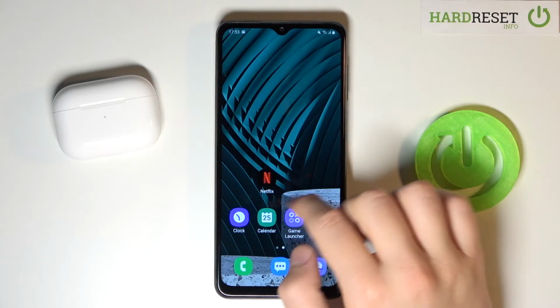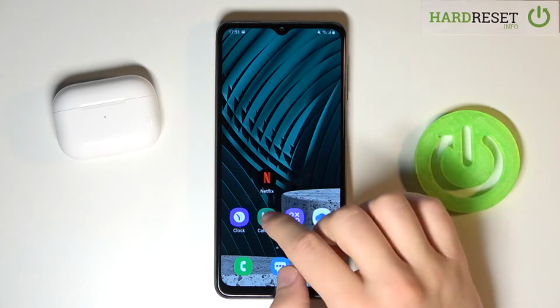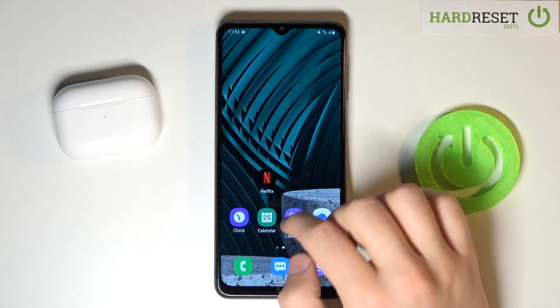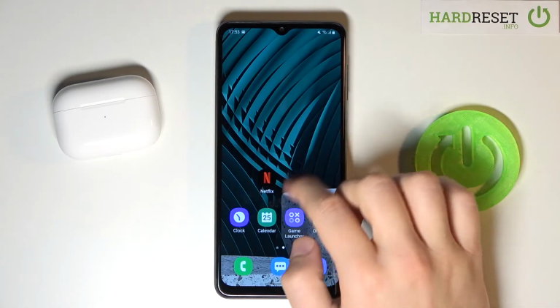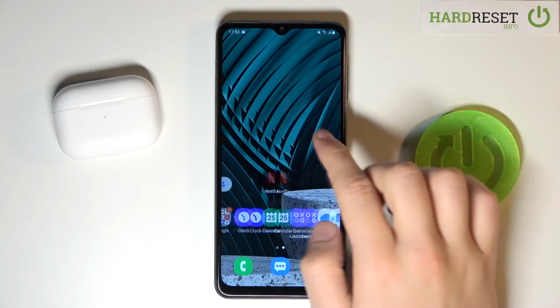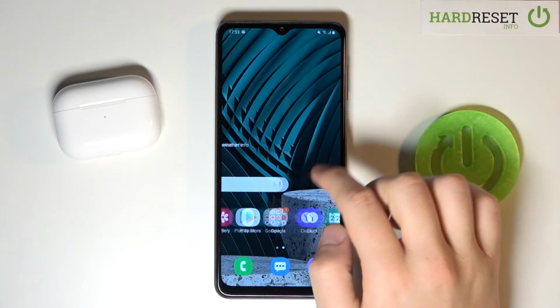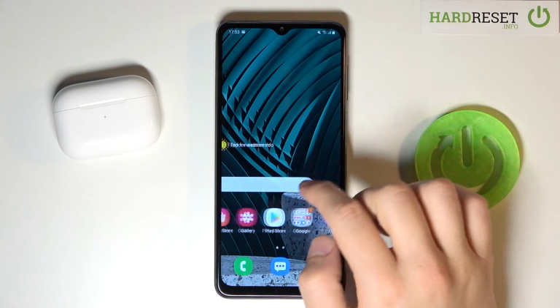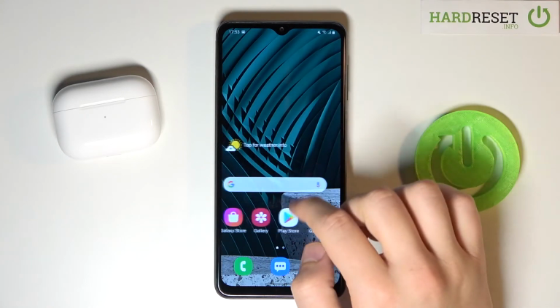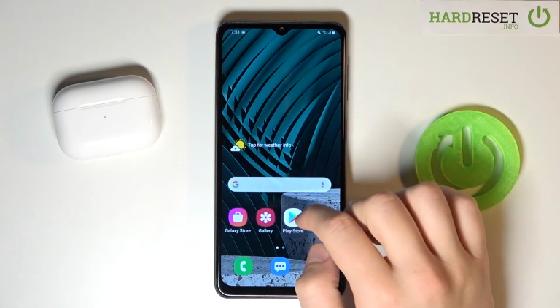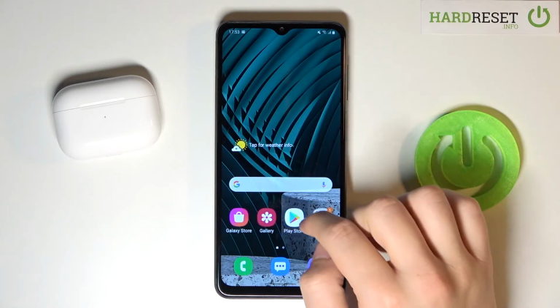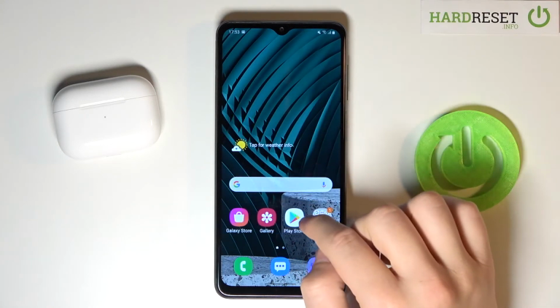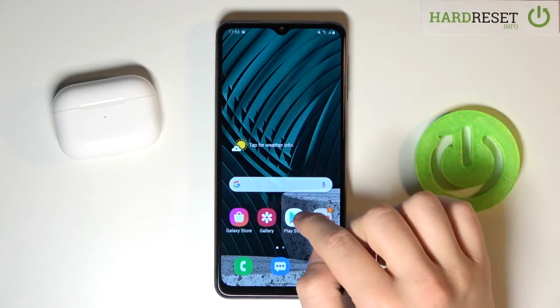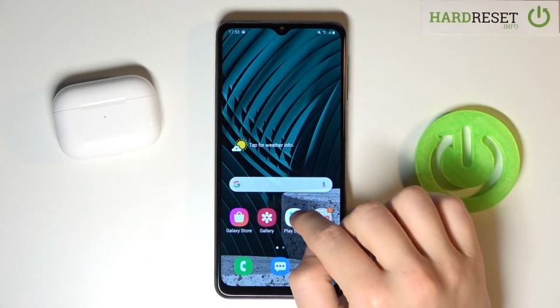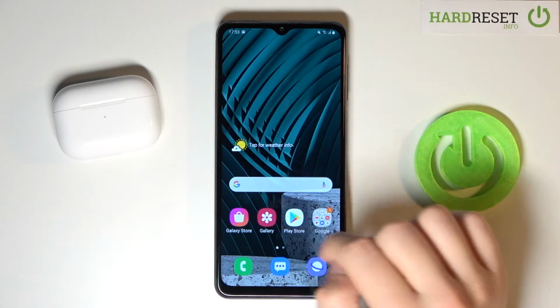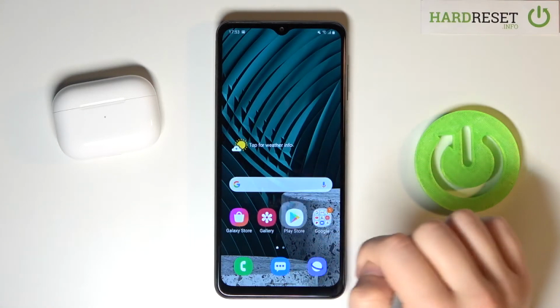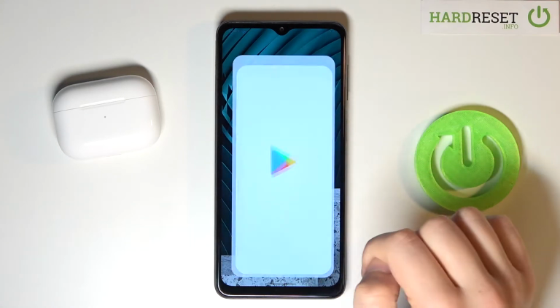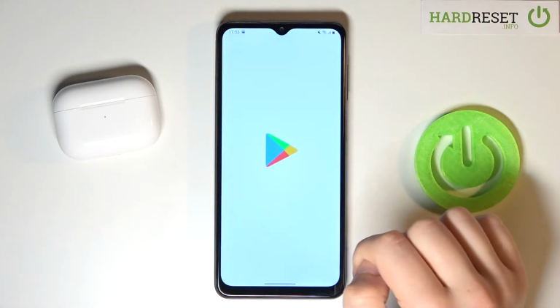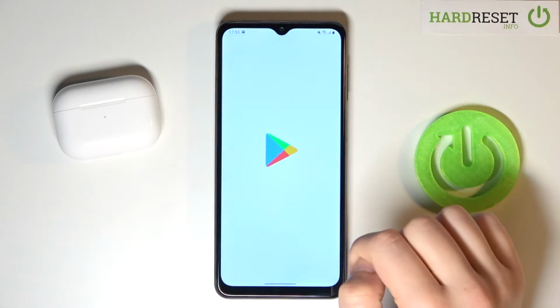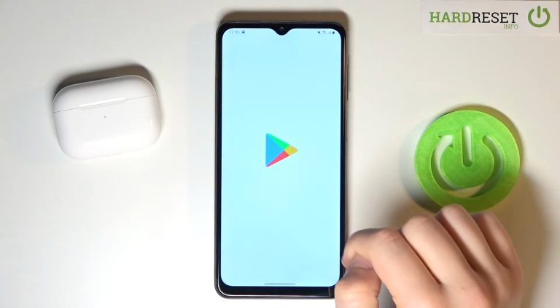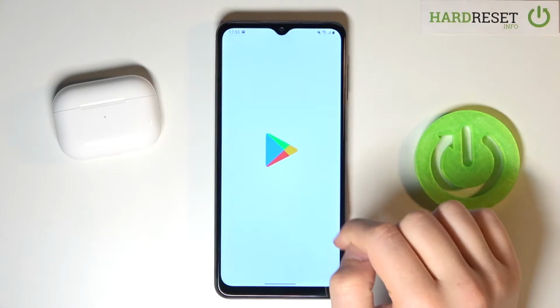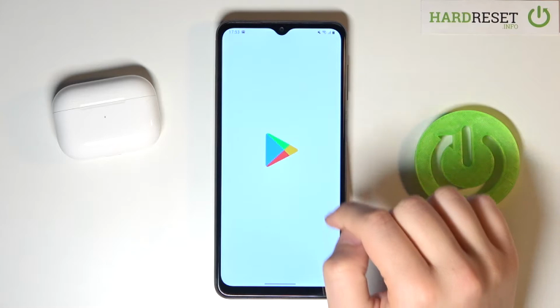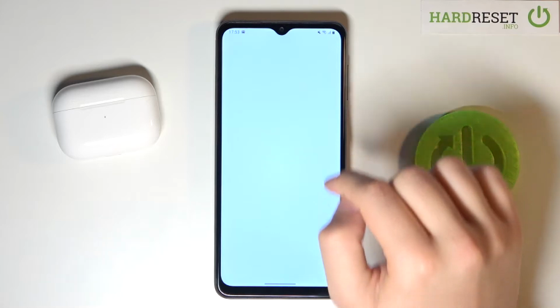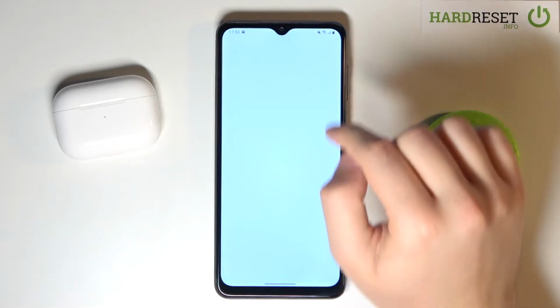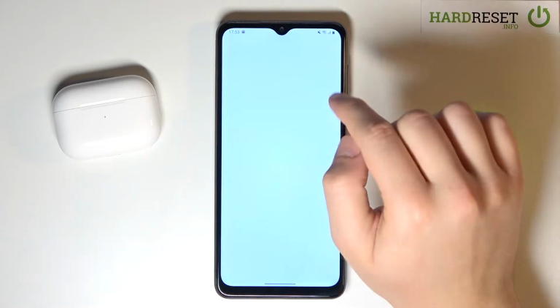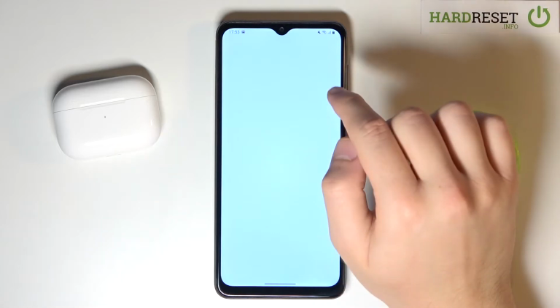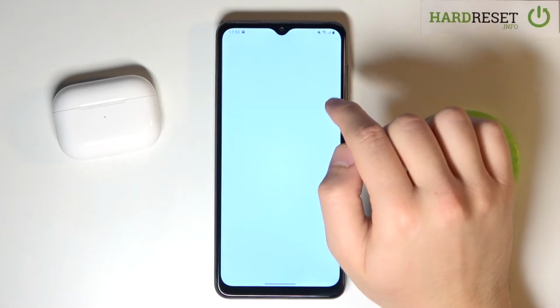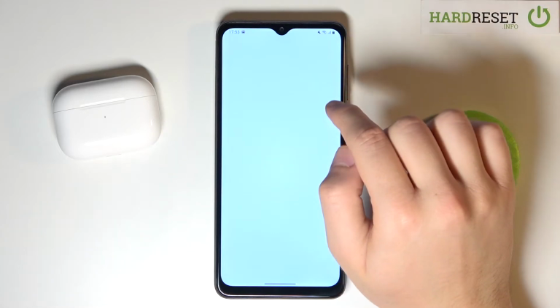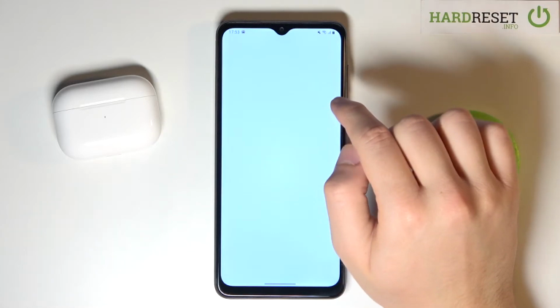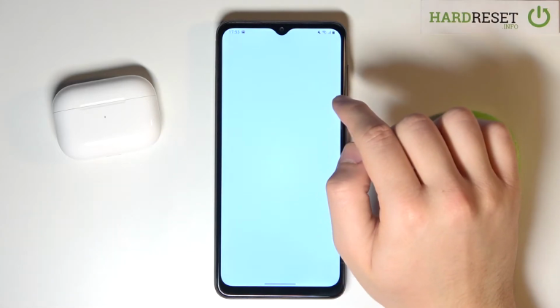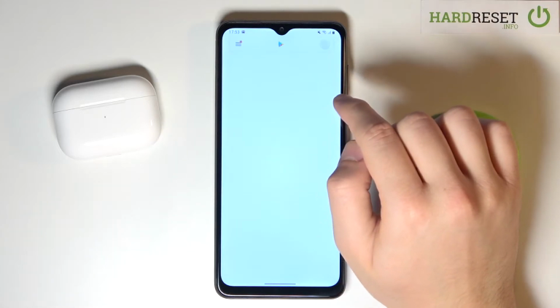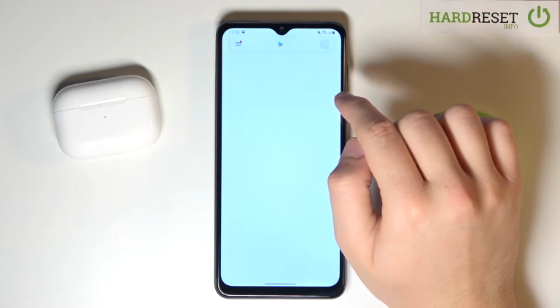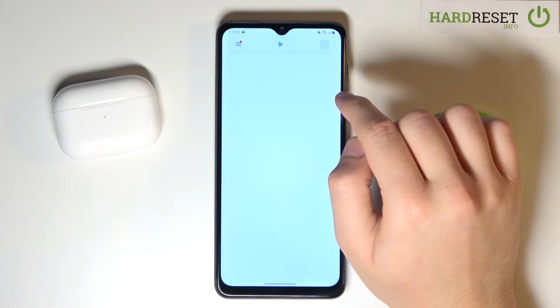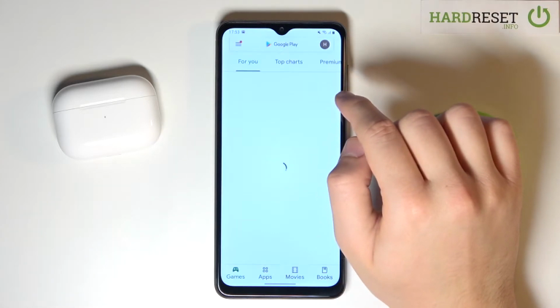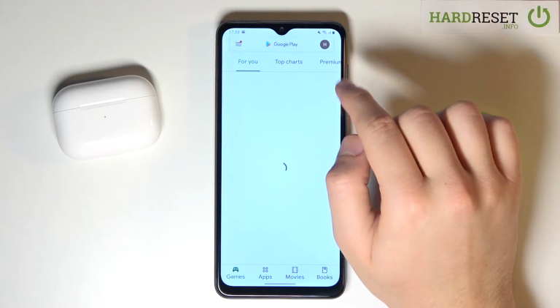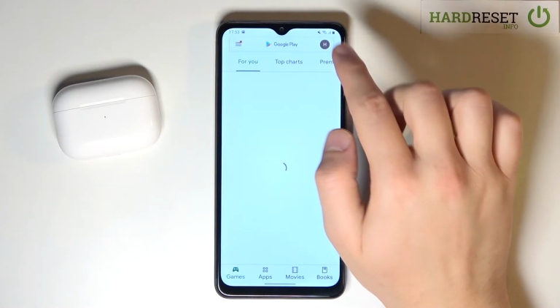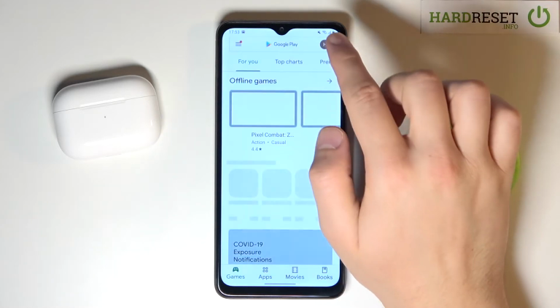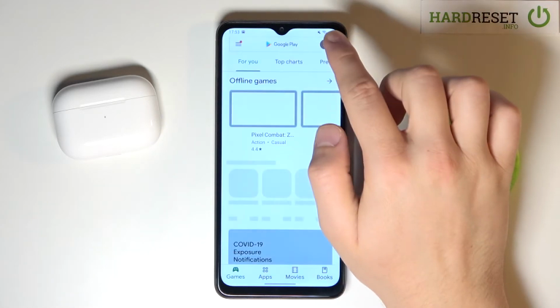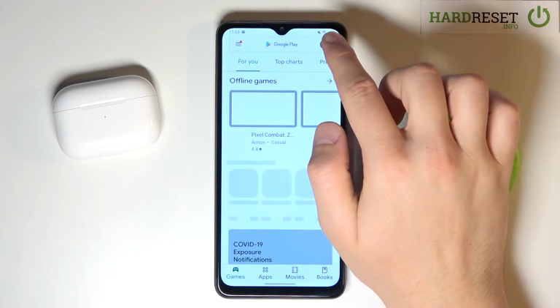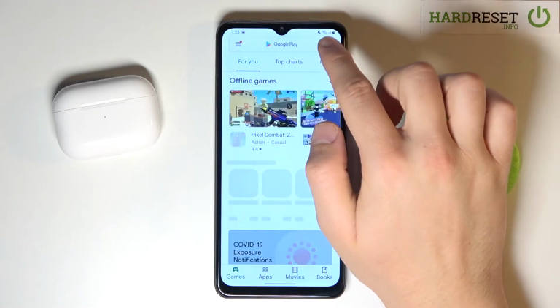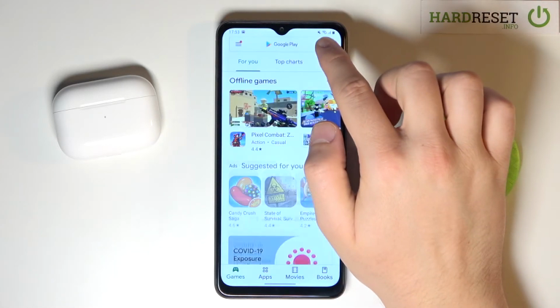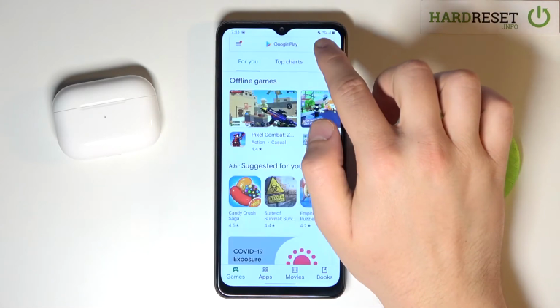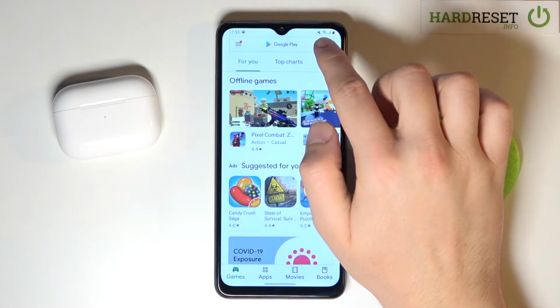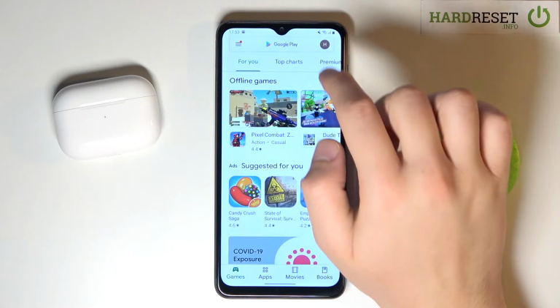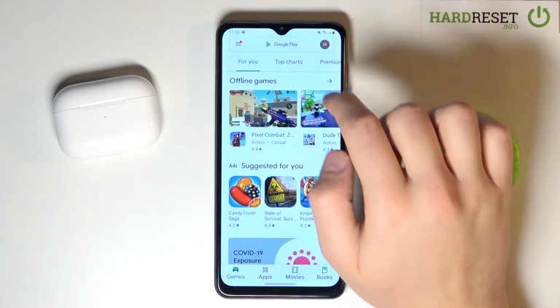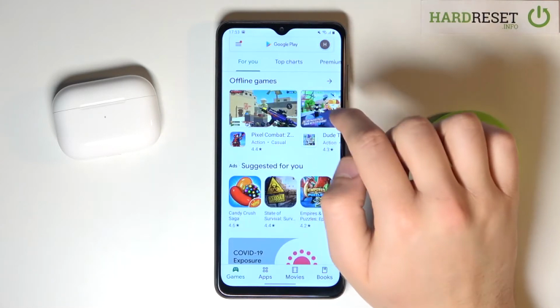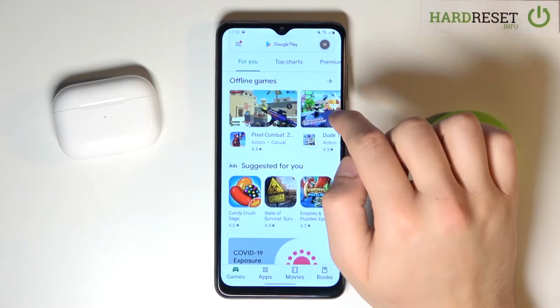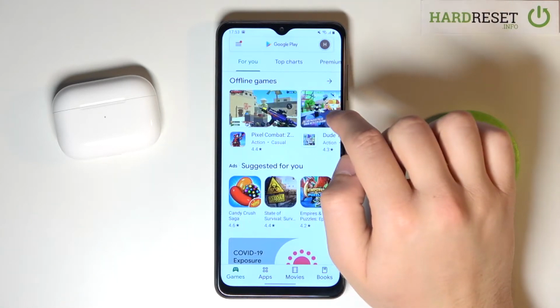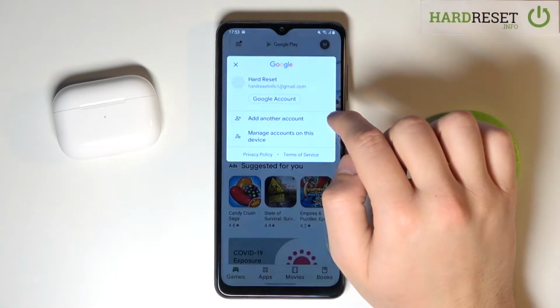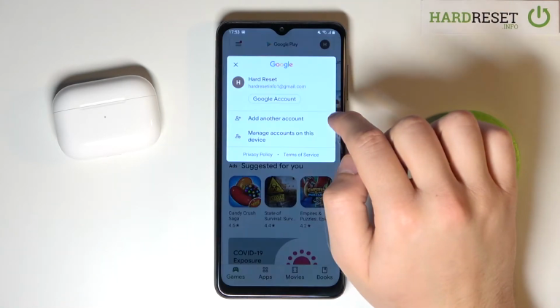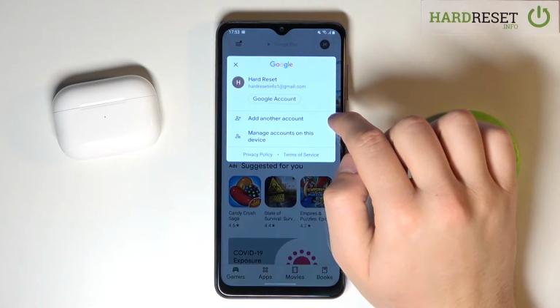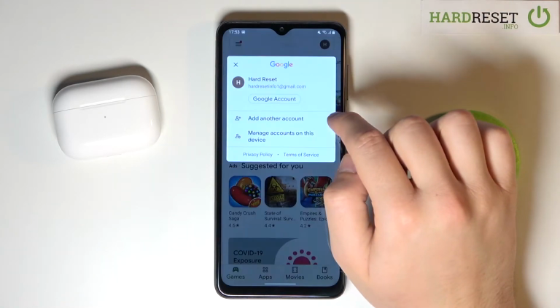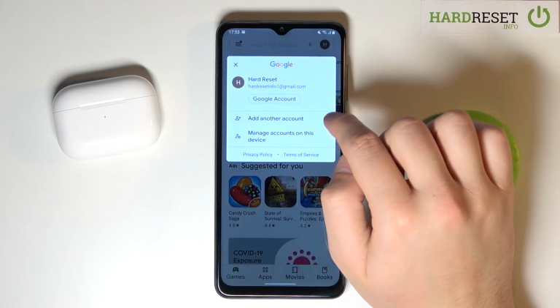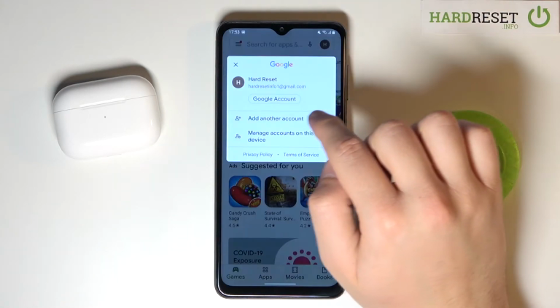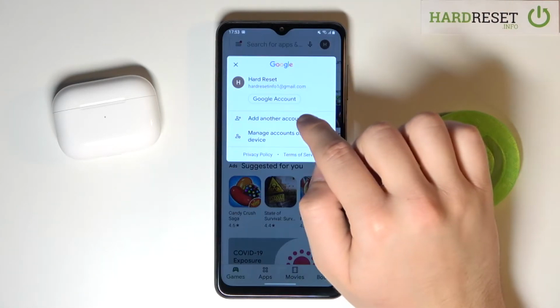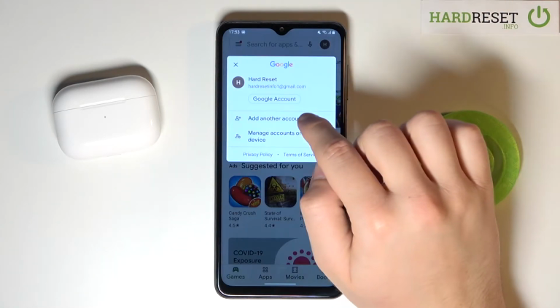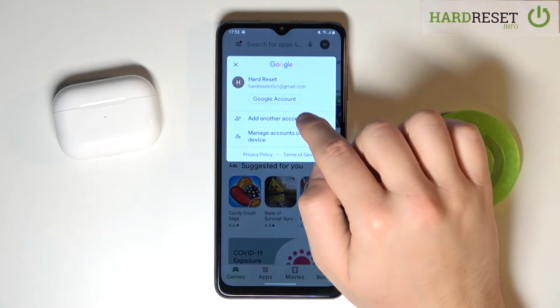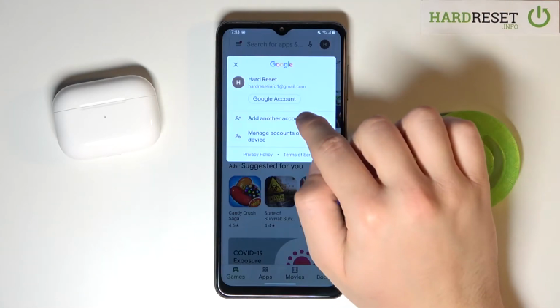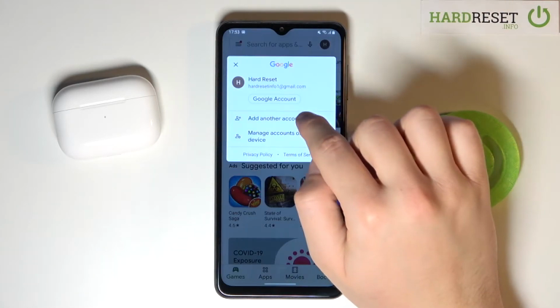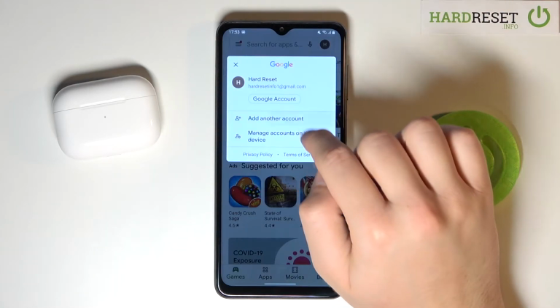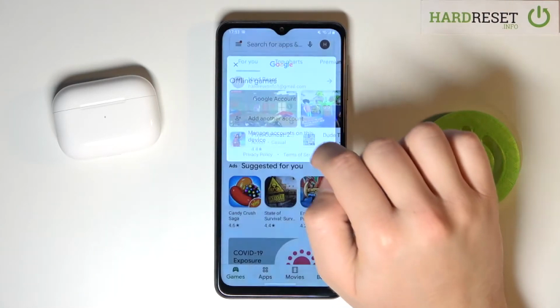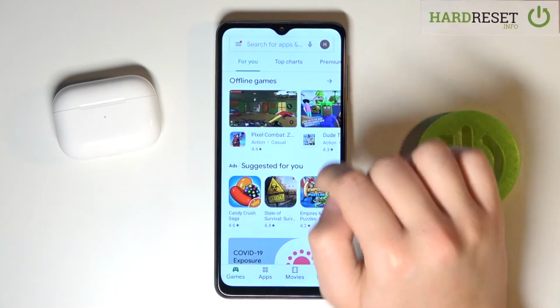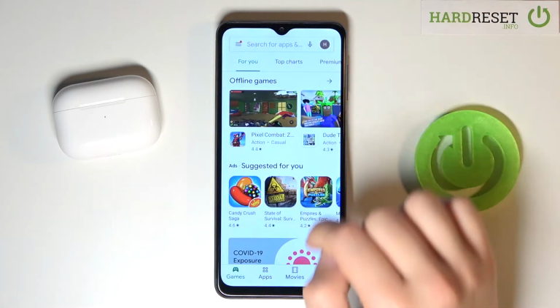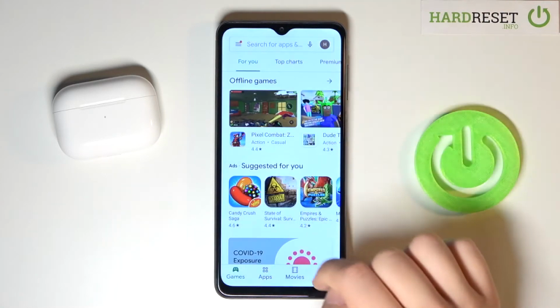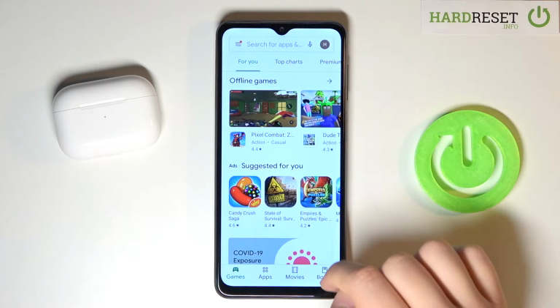First, you have to go to the Play Store and then tap on the right upper corner, then choose 'add another account'.